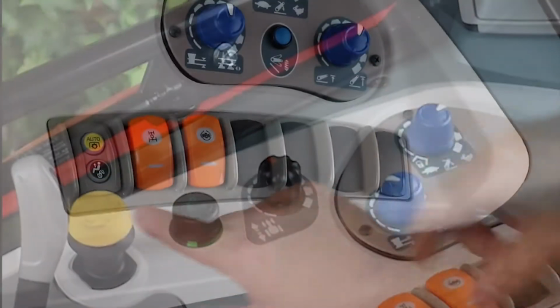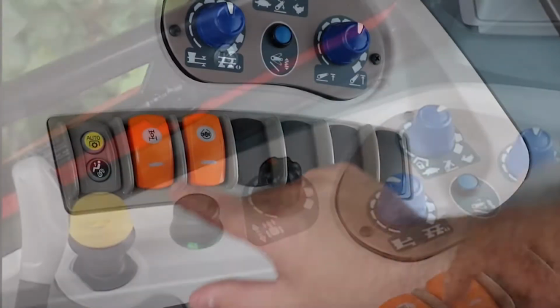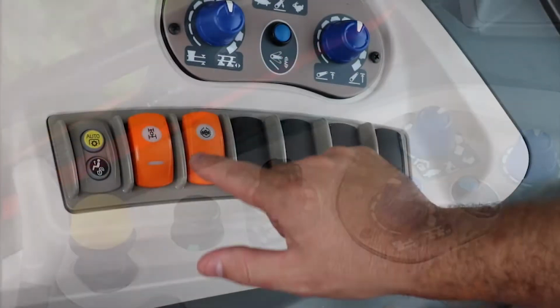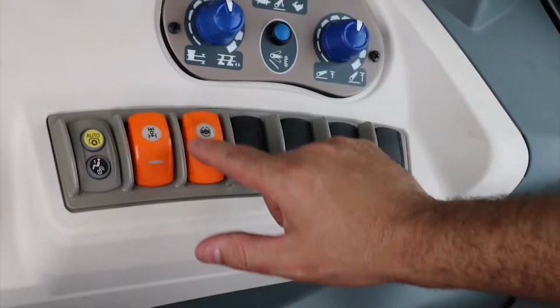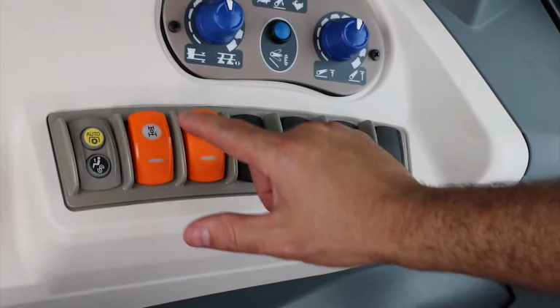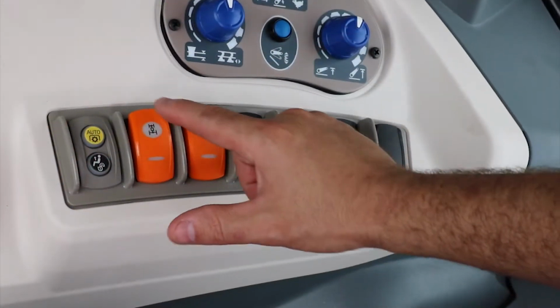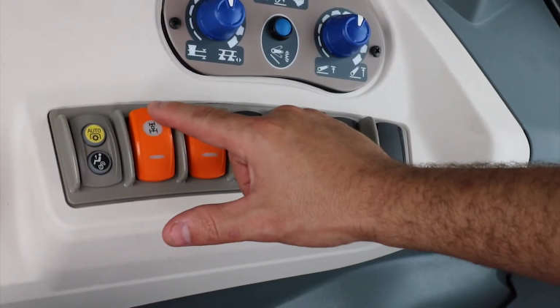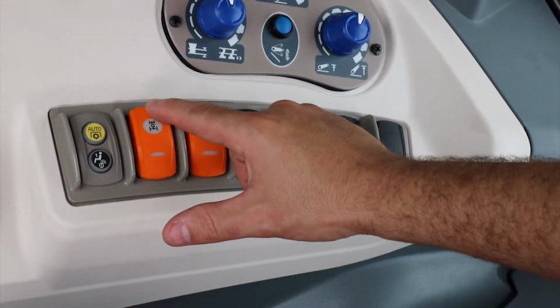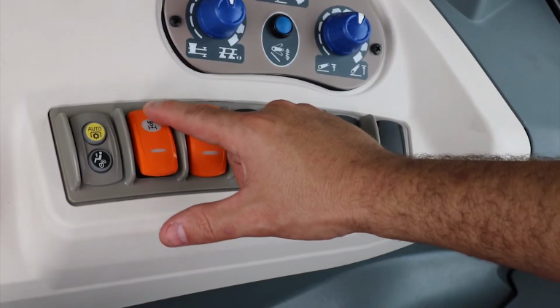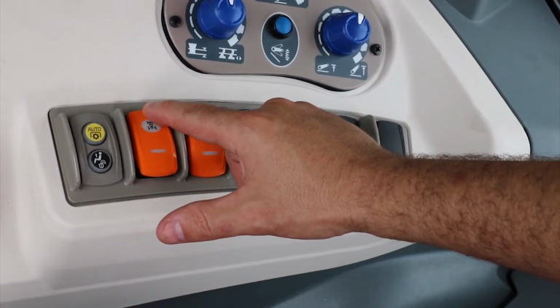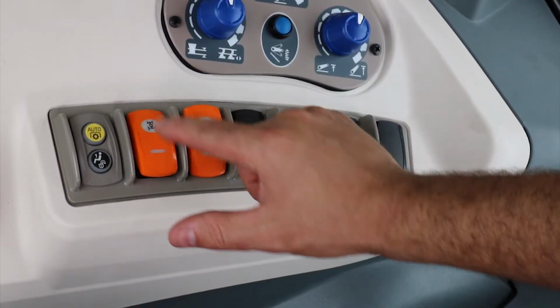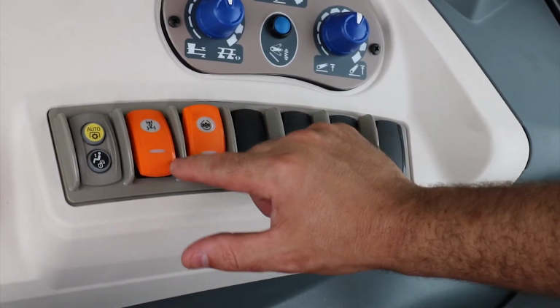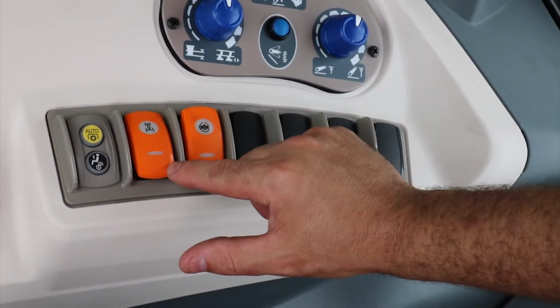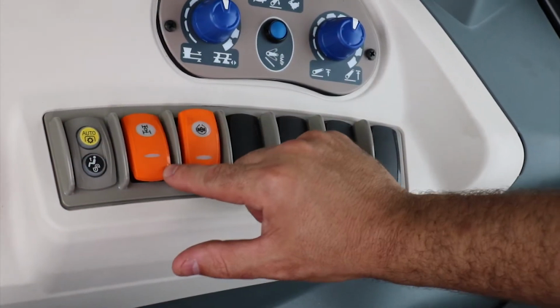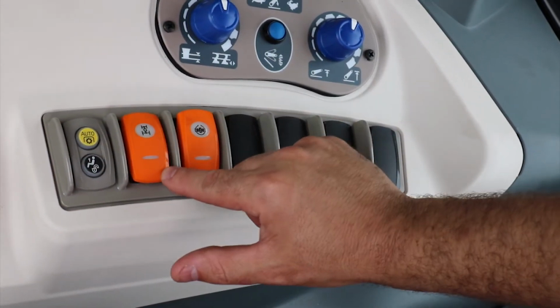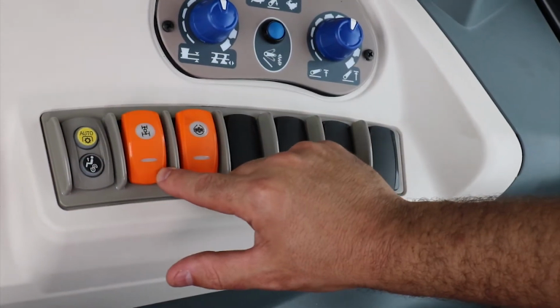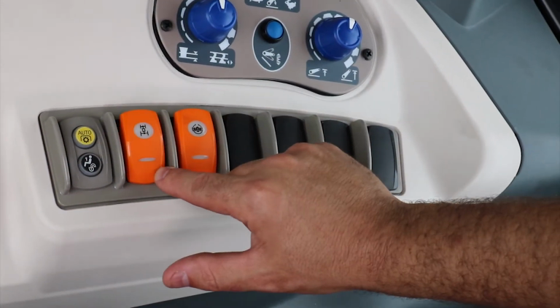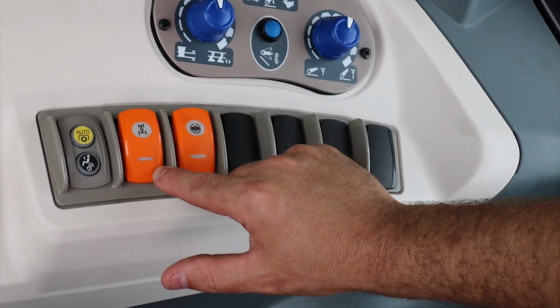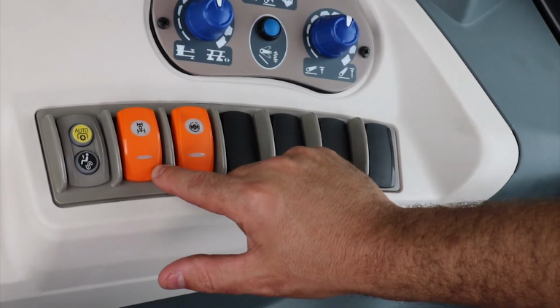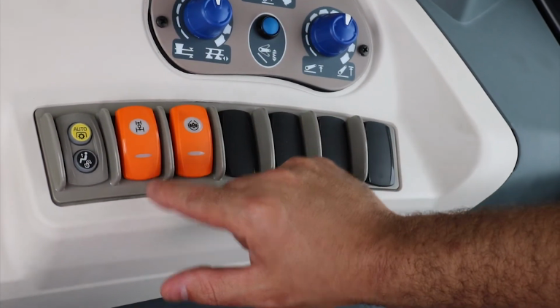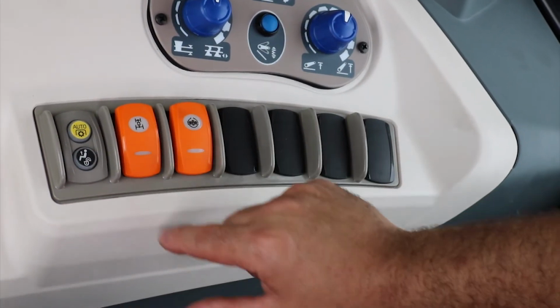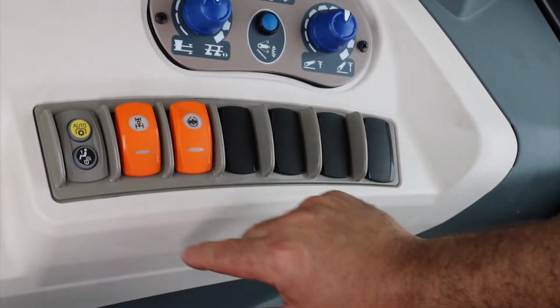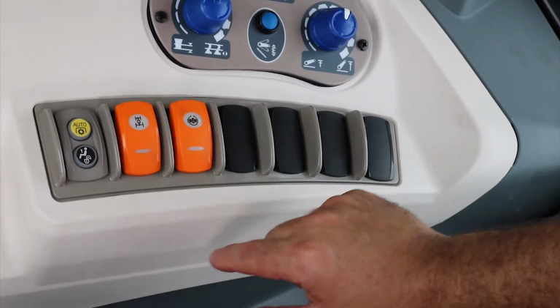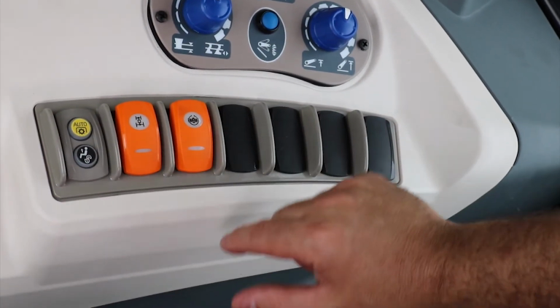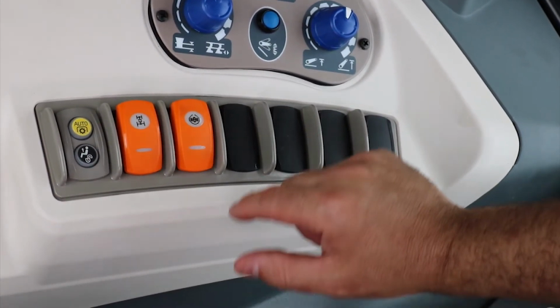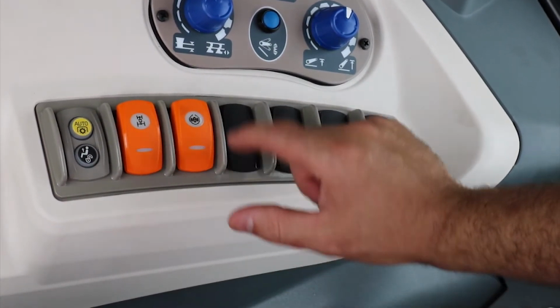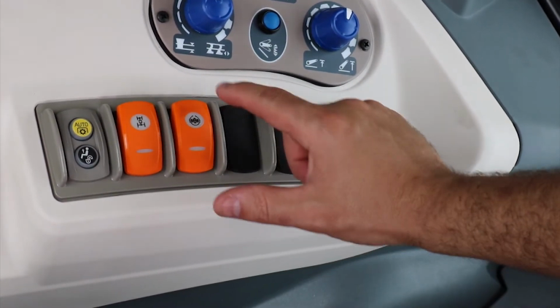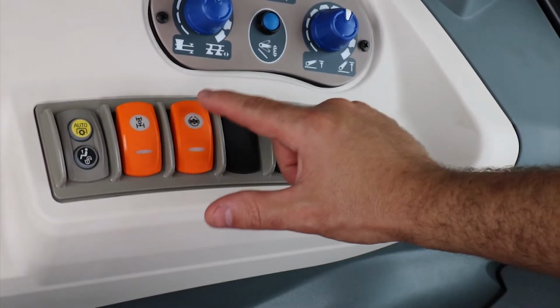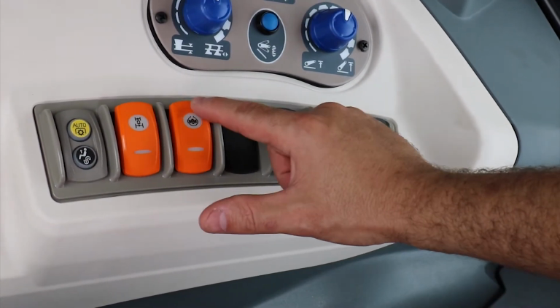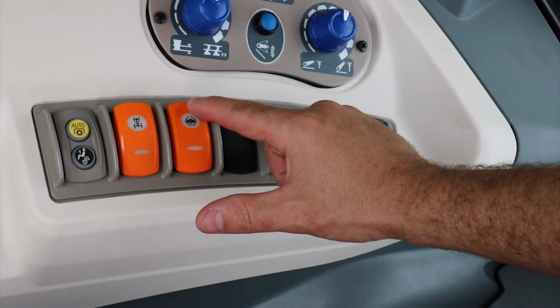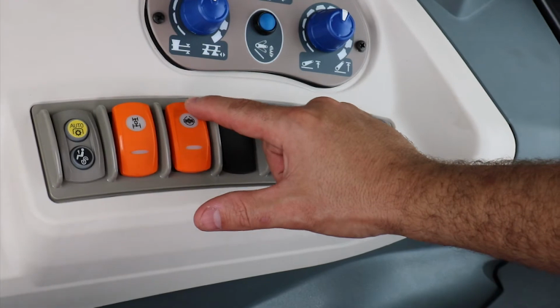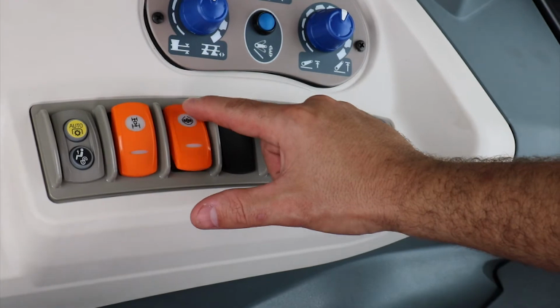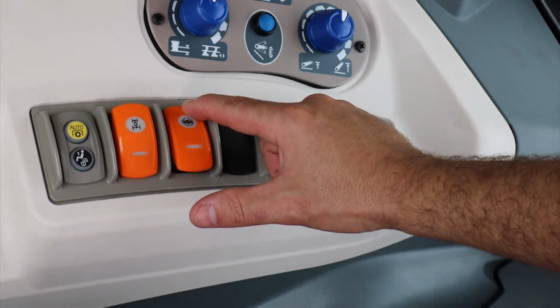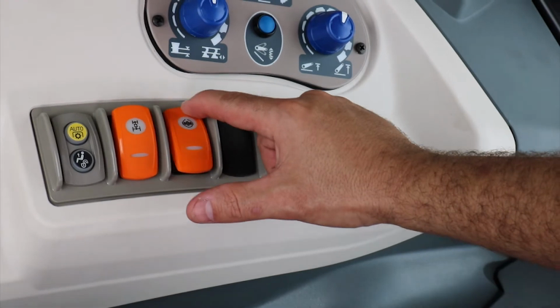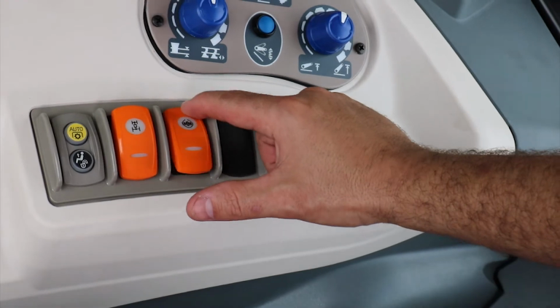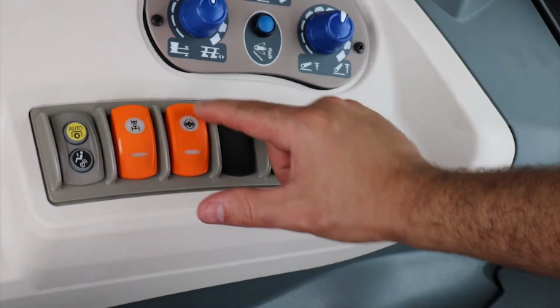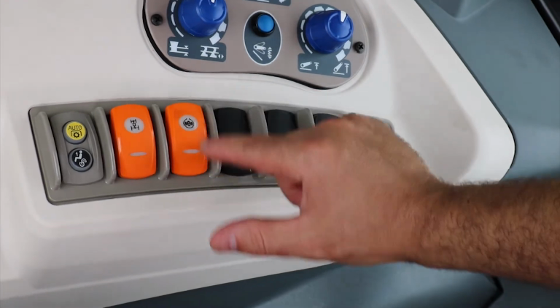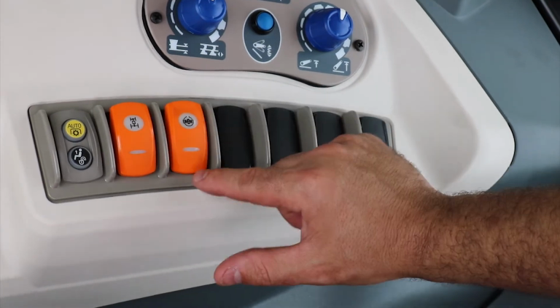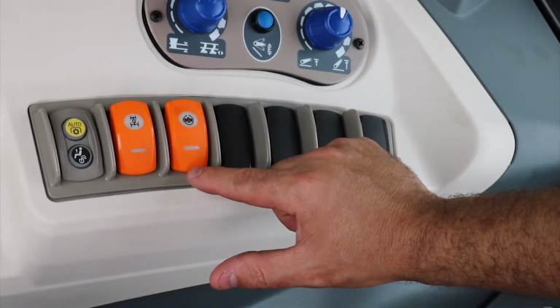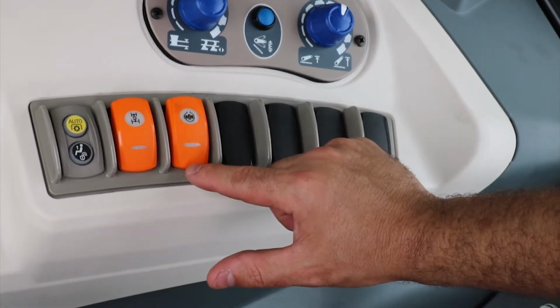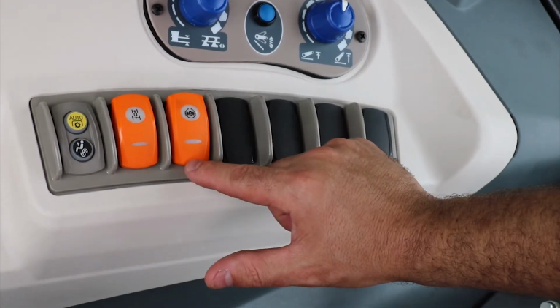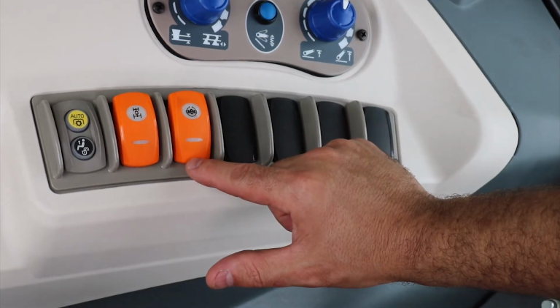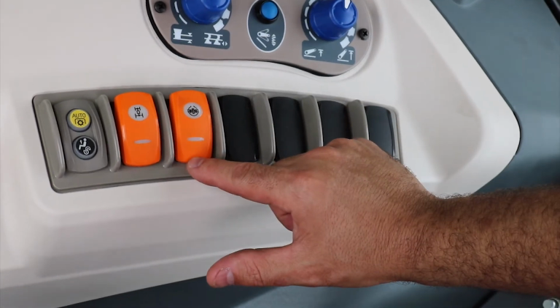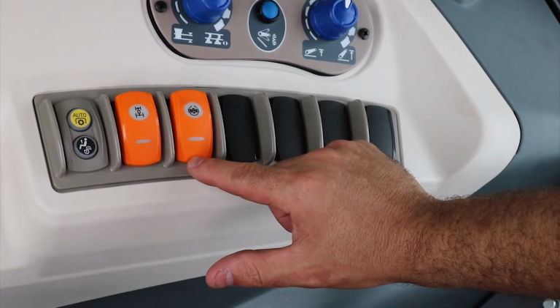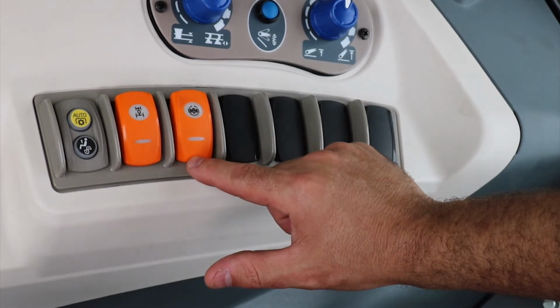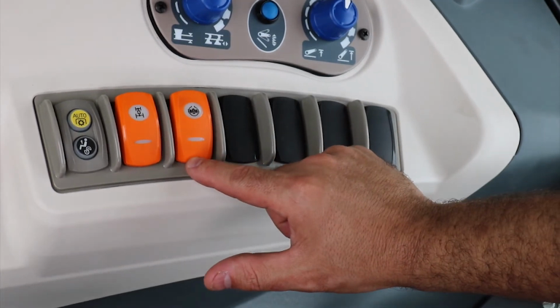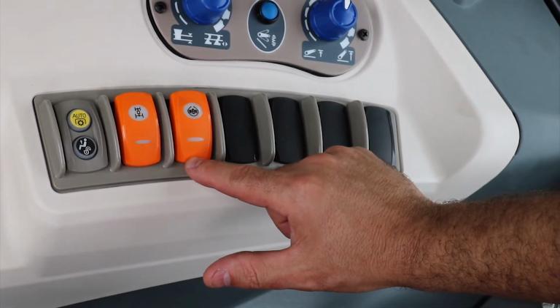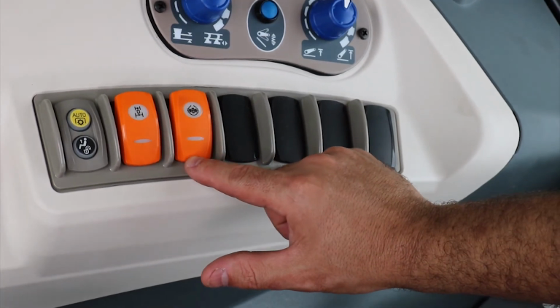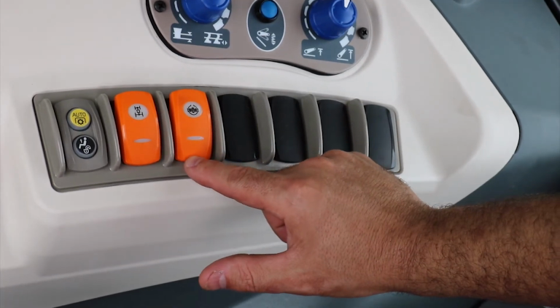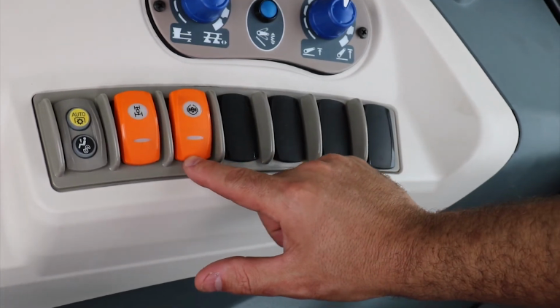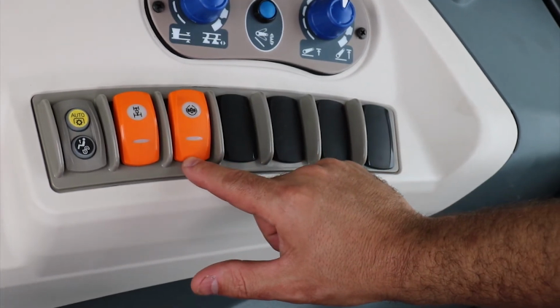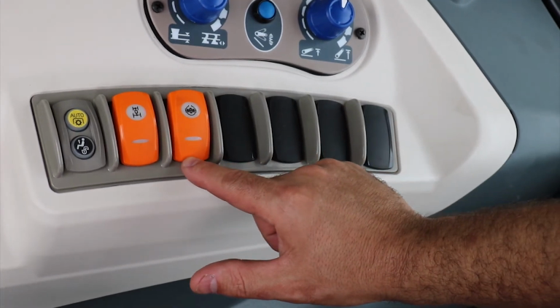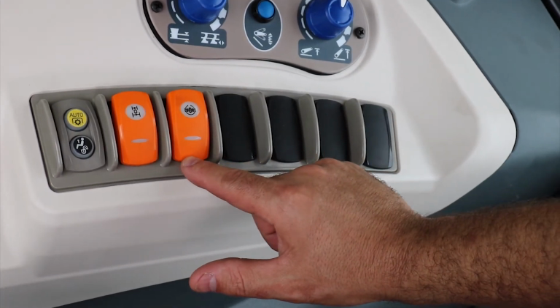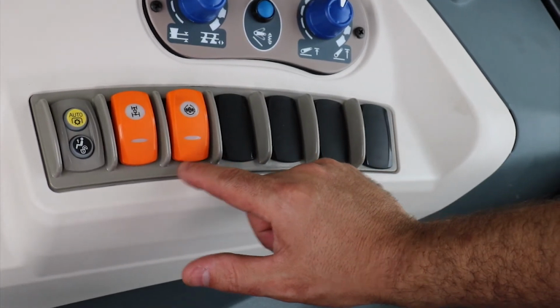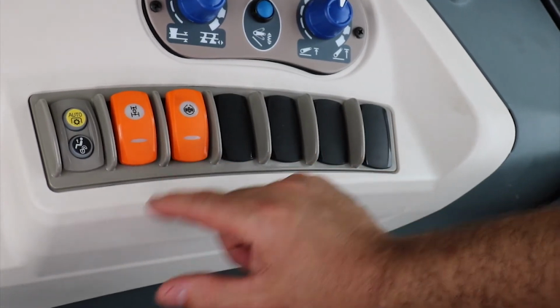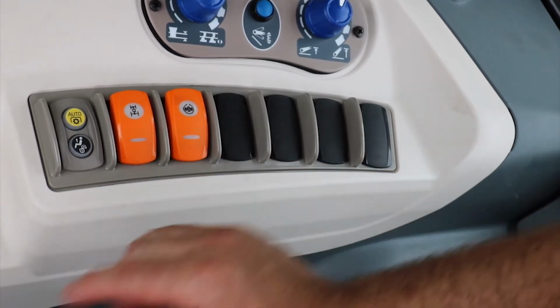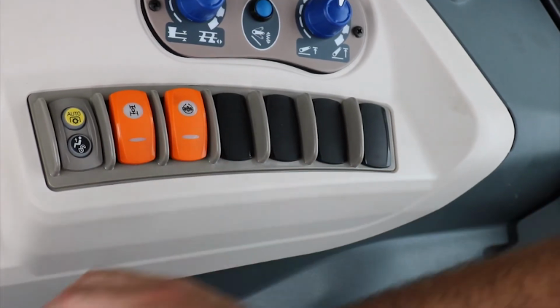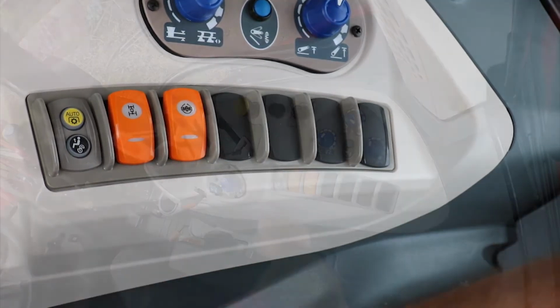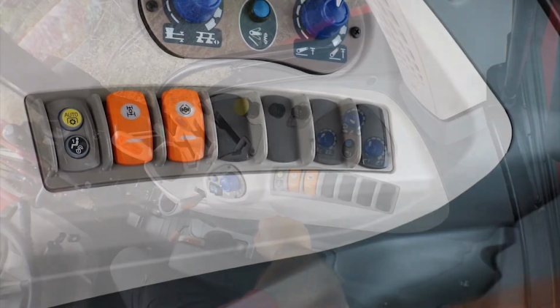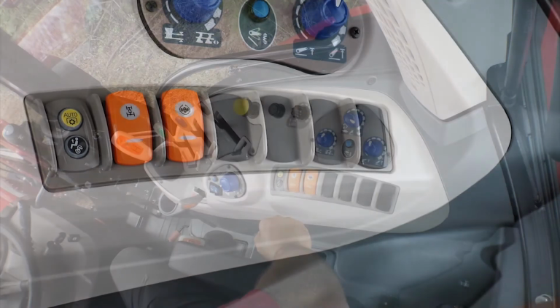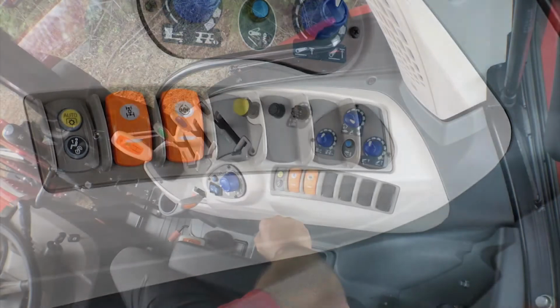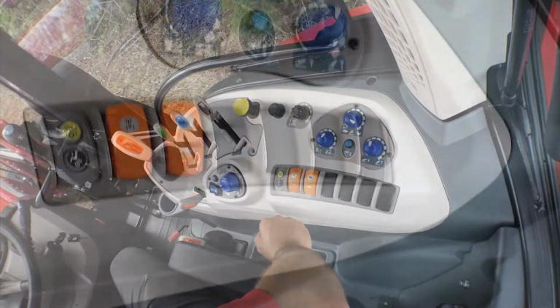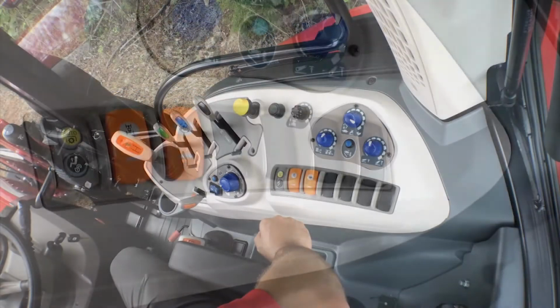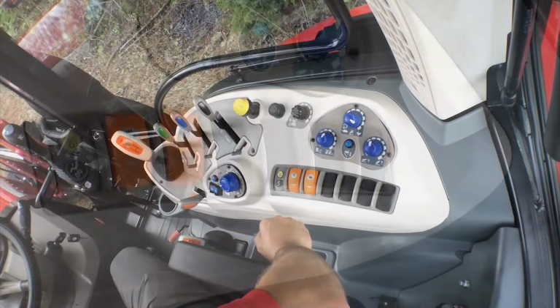Push-button four-wheel drive and push-button diff lock are standard equipment.